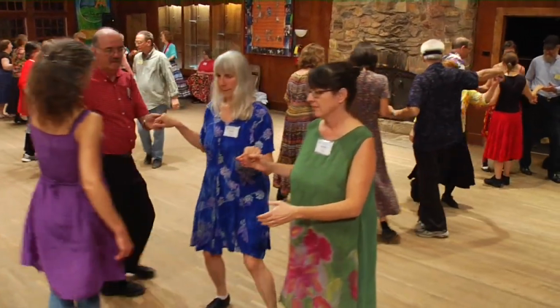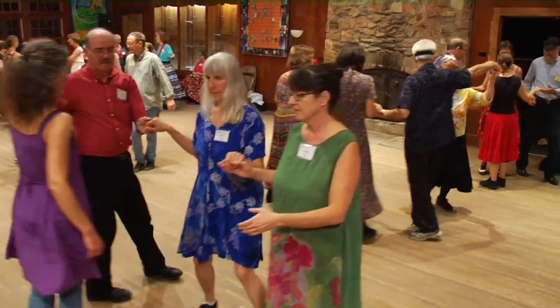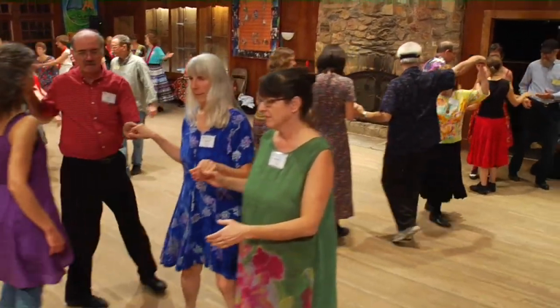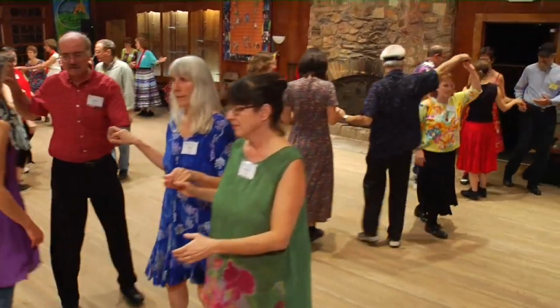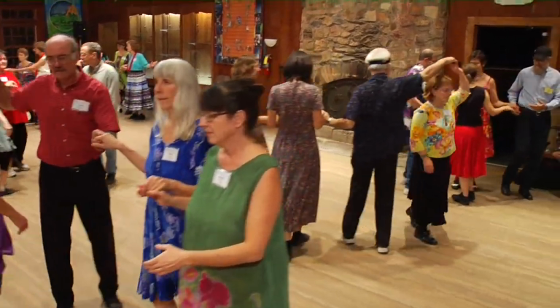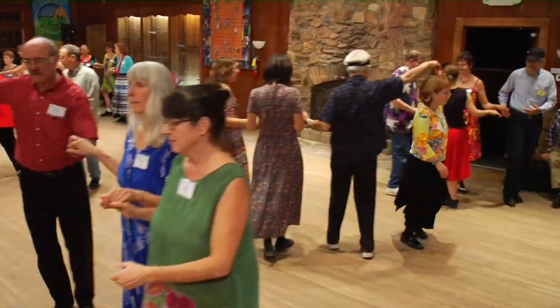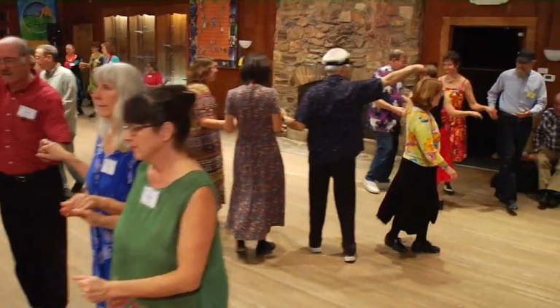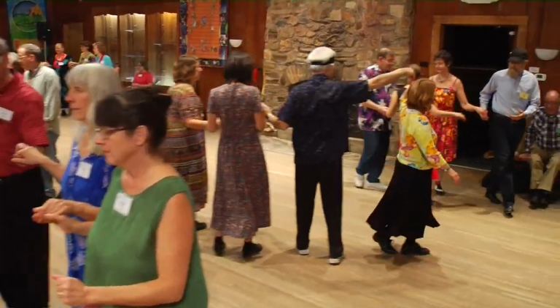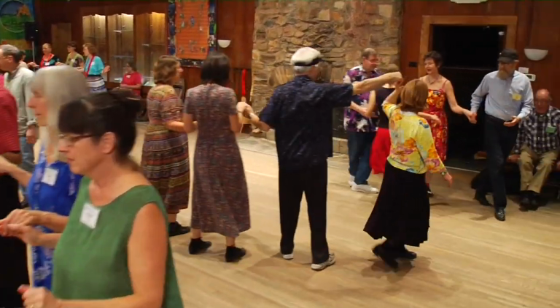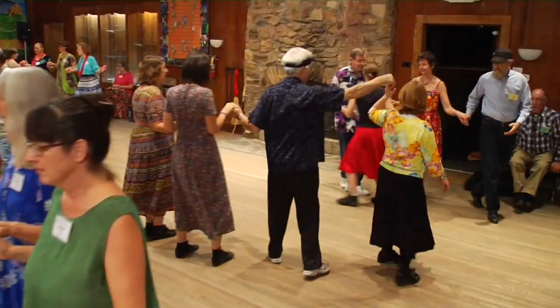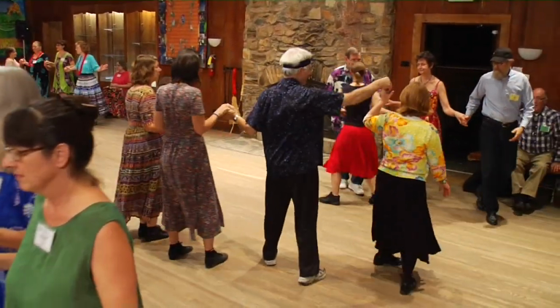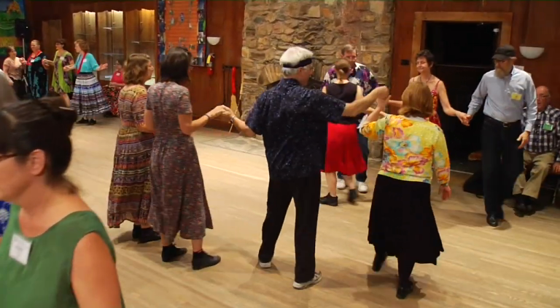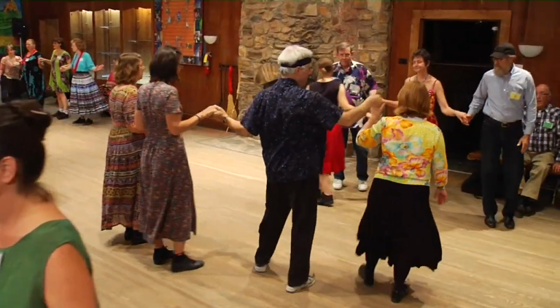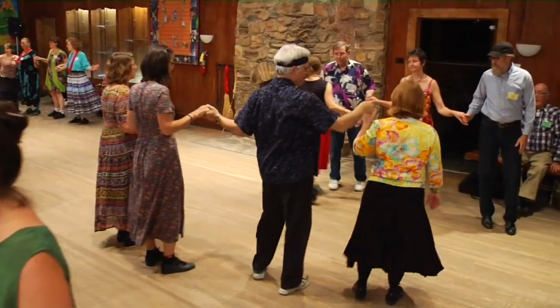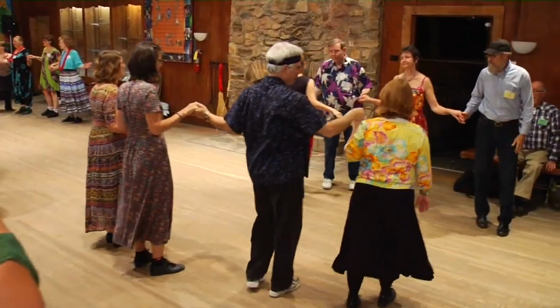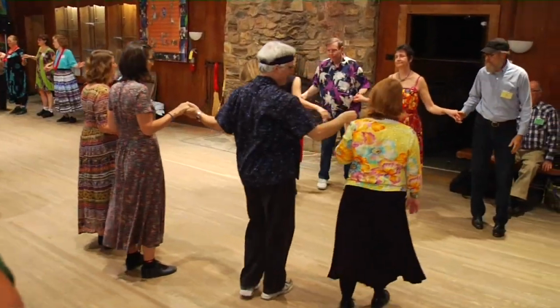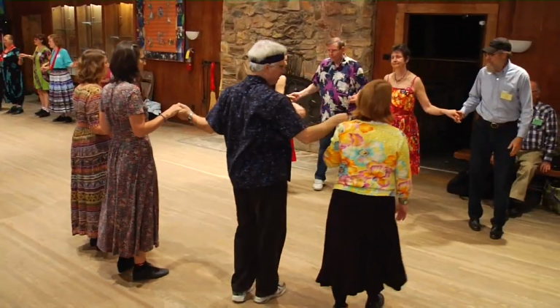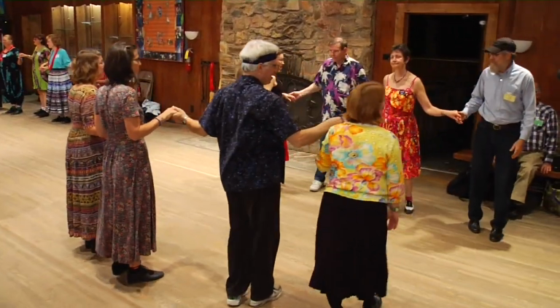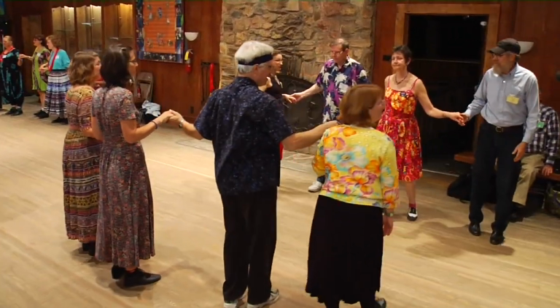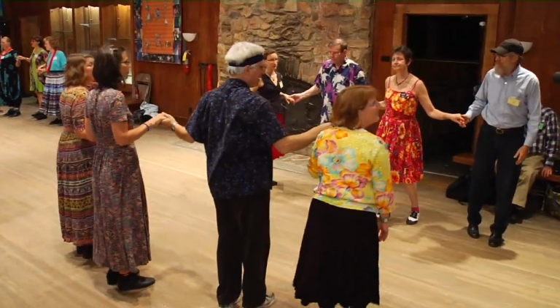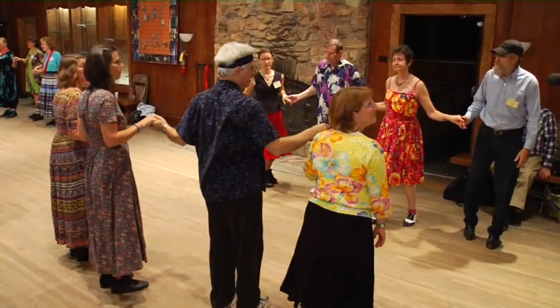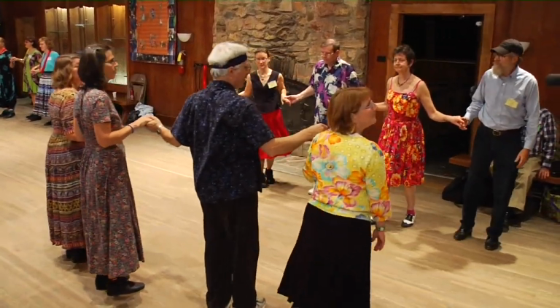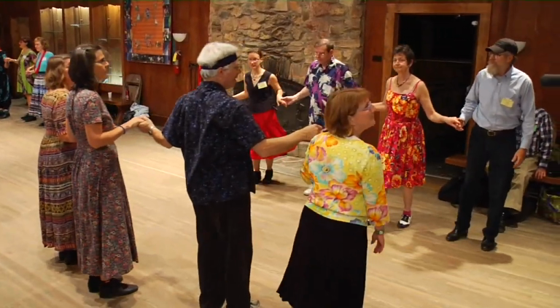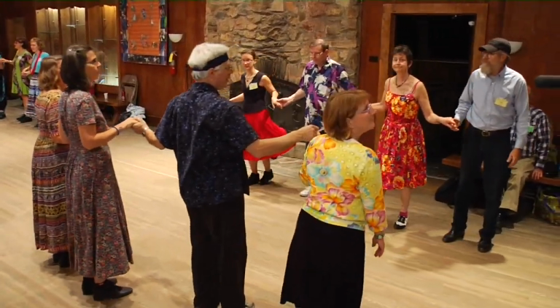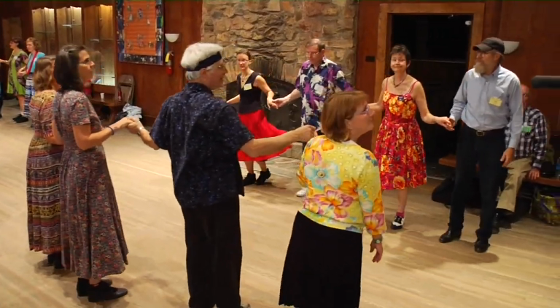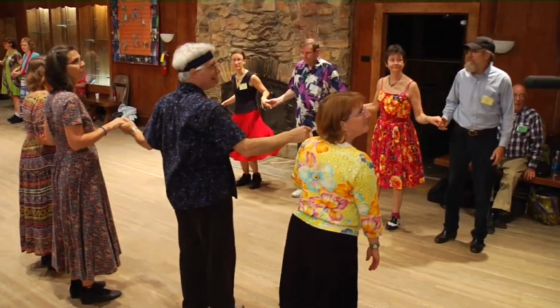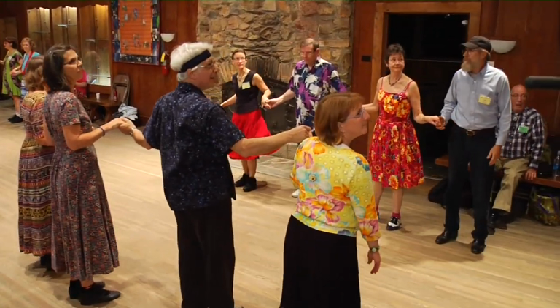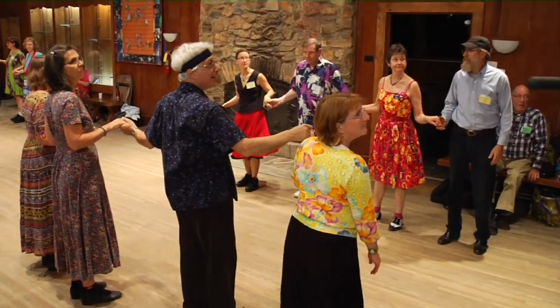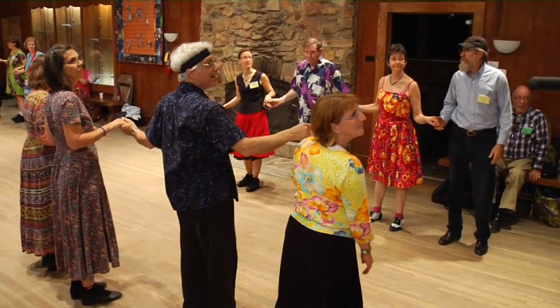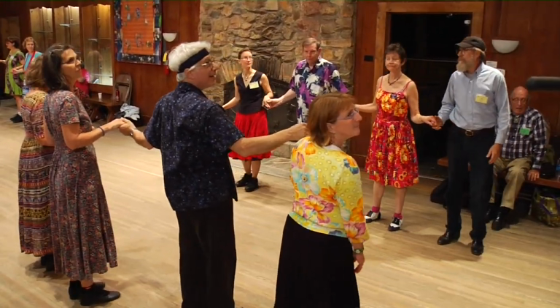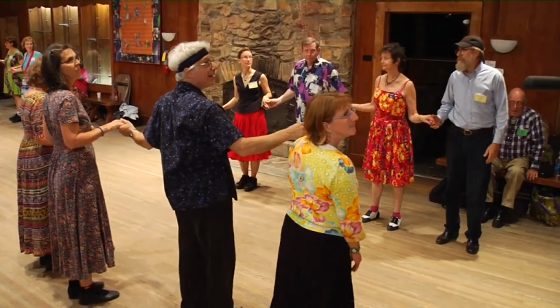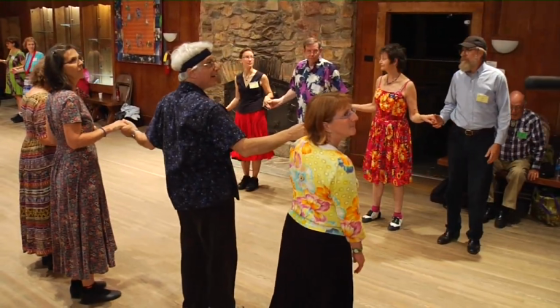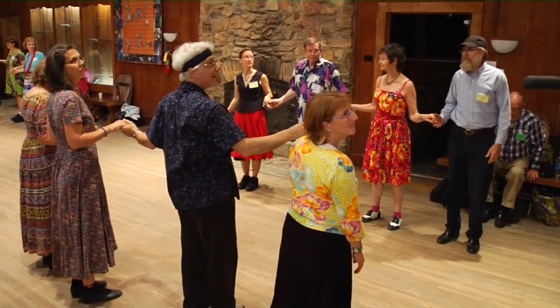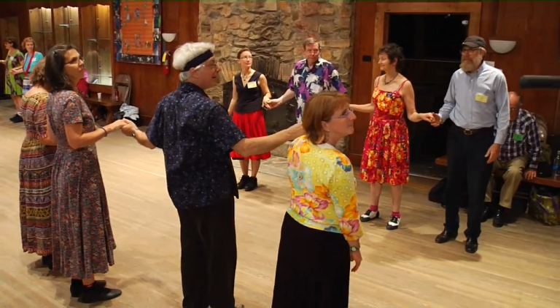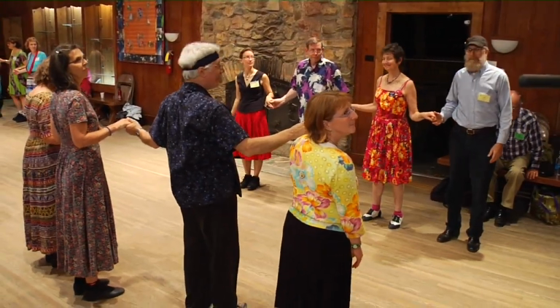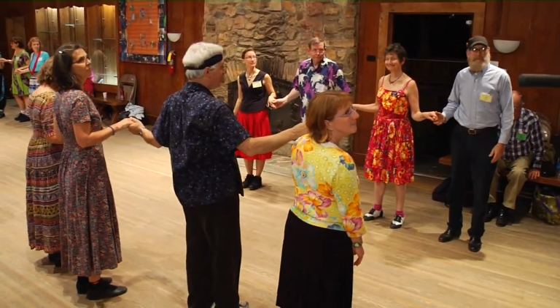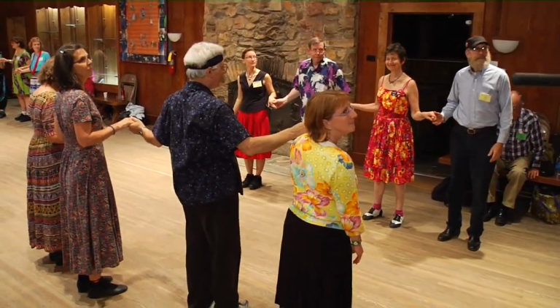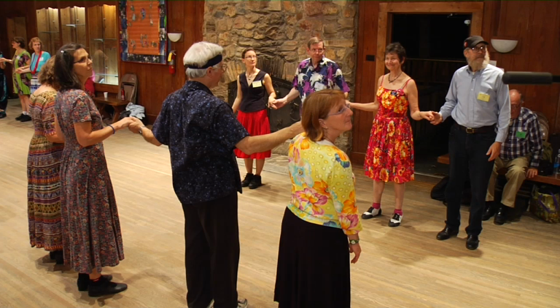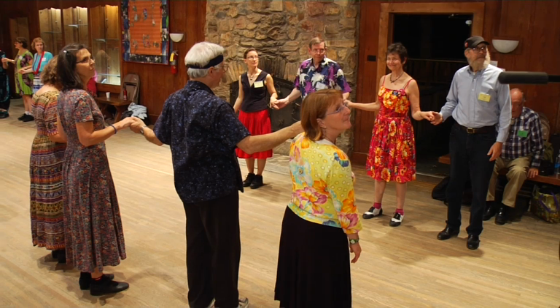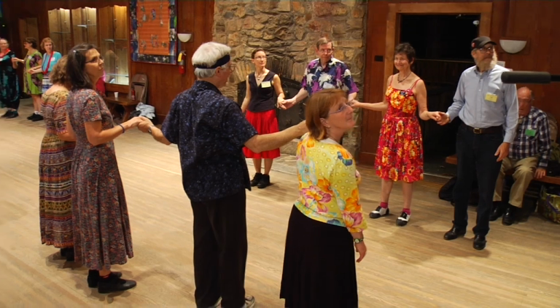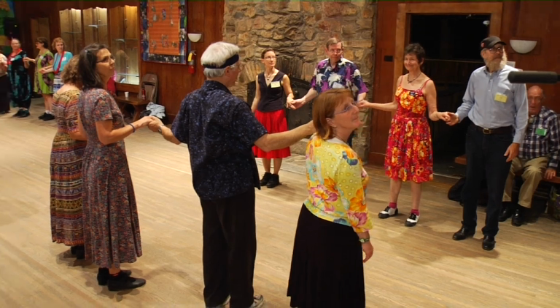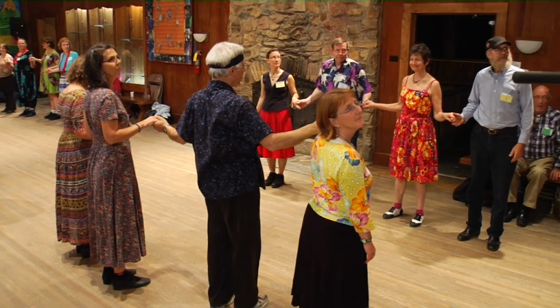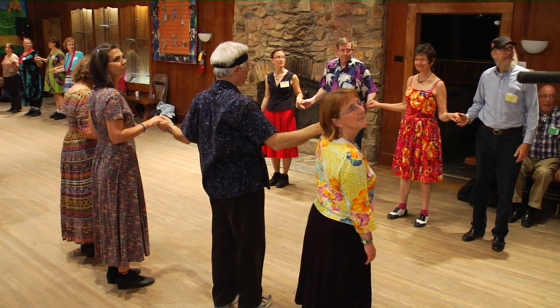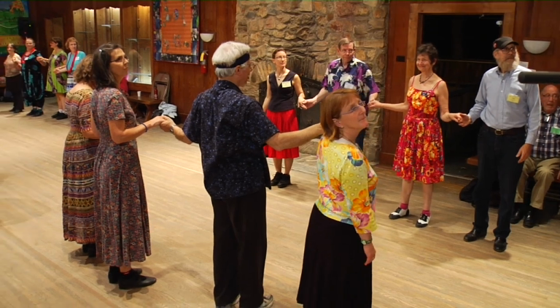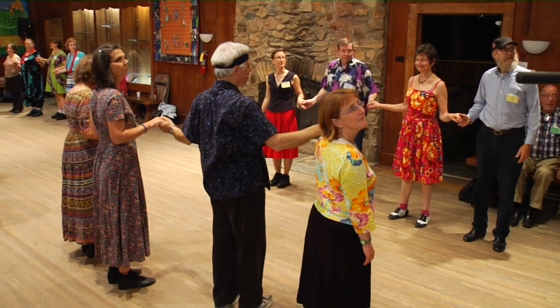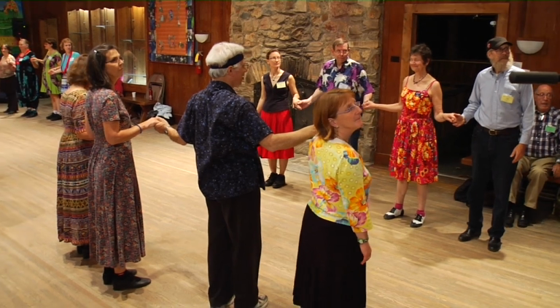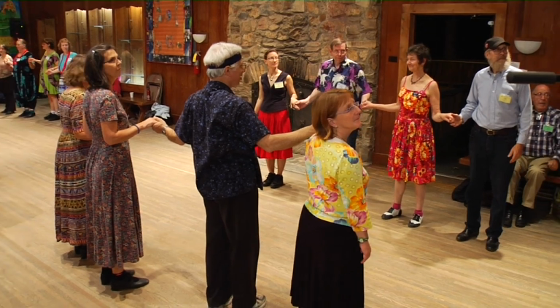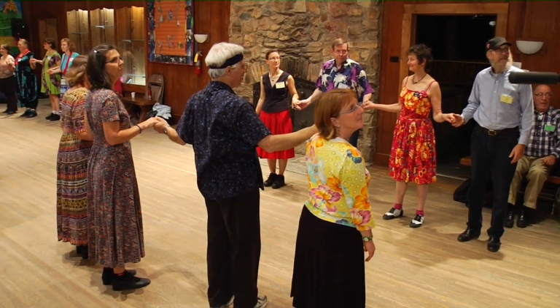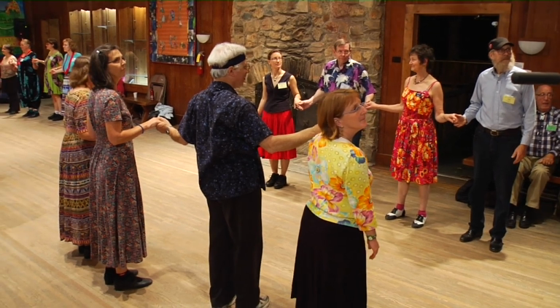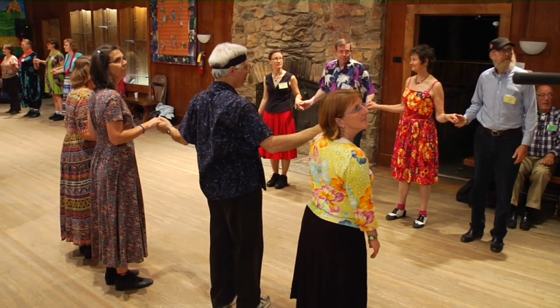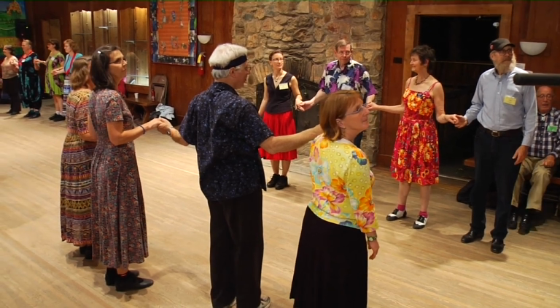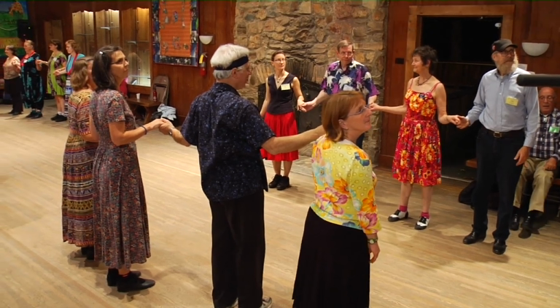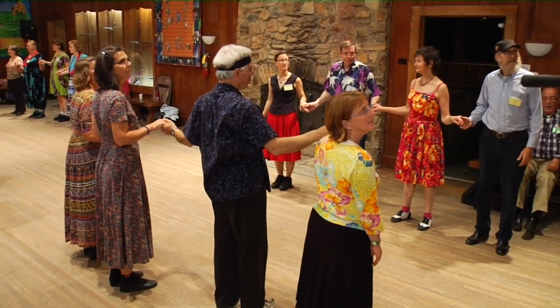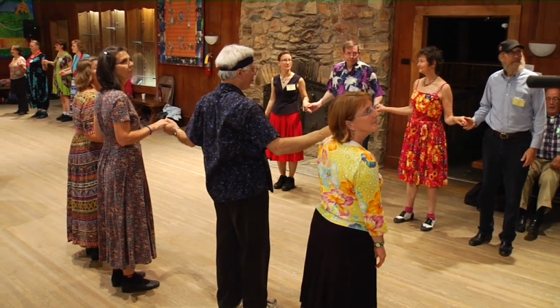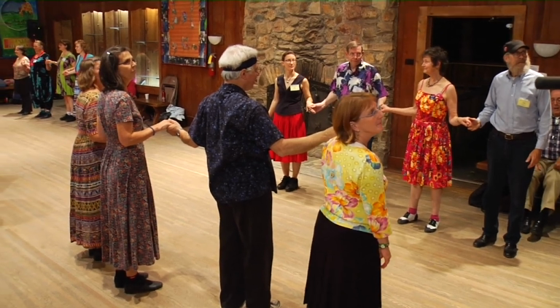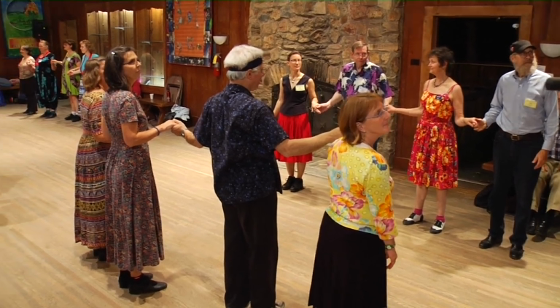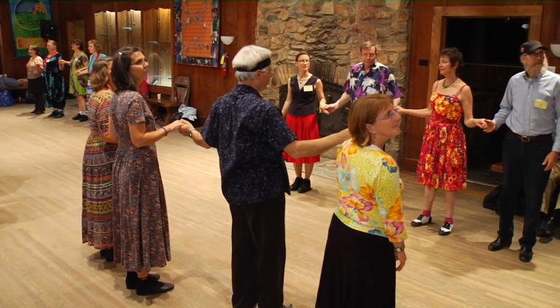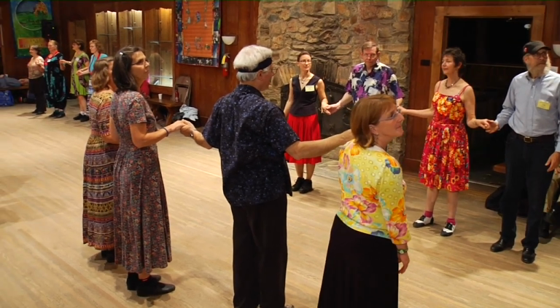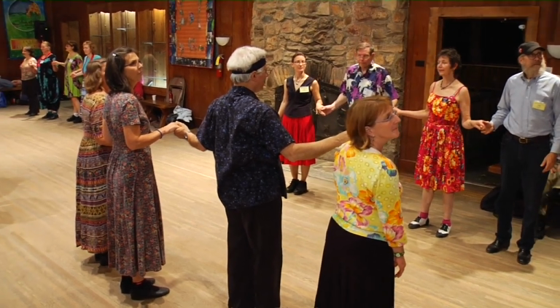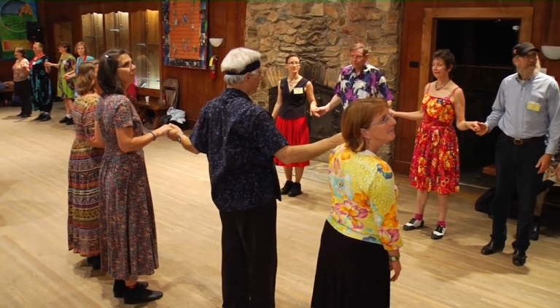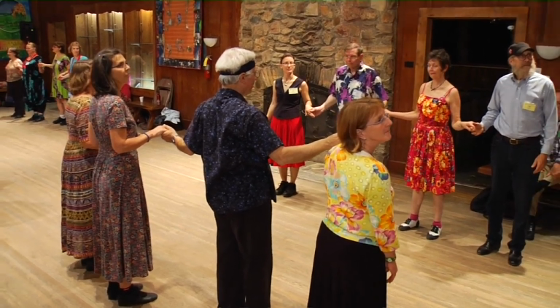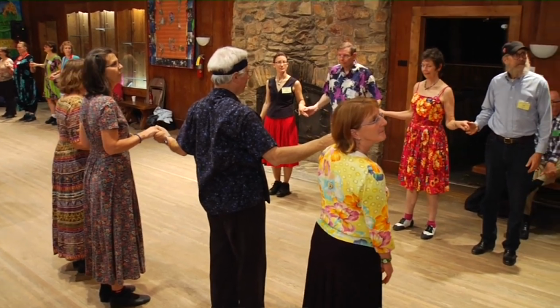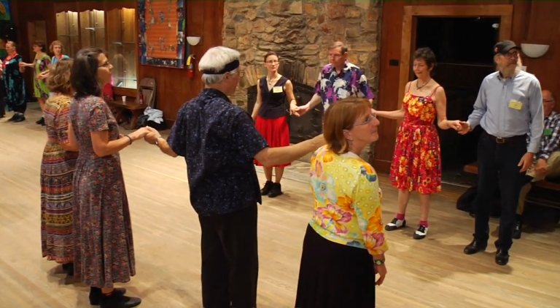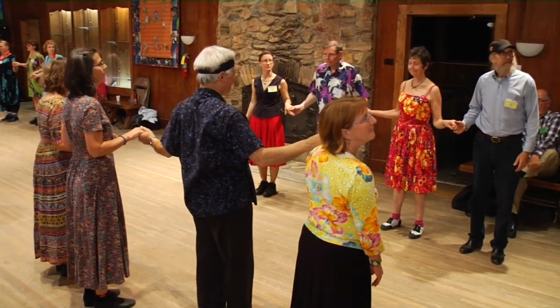We've been doing things like that this weekend. This may or may not be the first dance that used that move — circle out to a line.